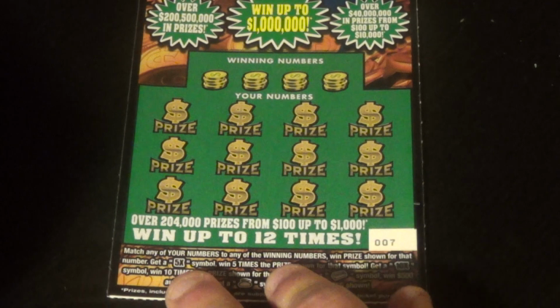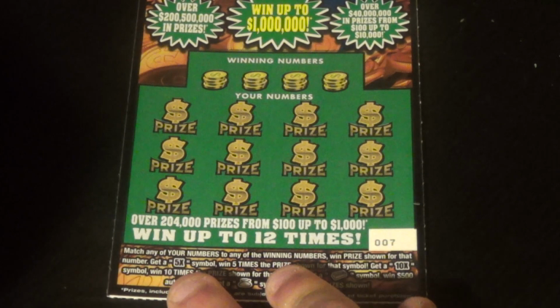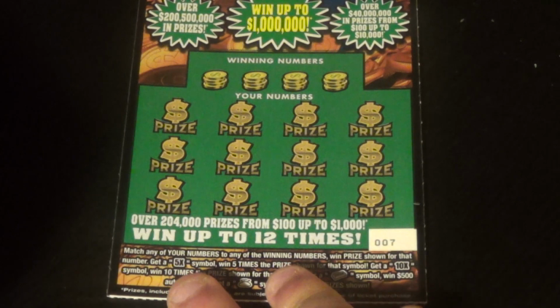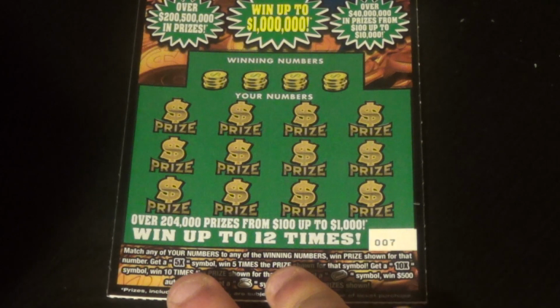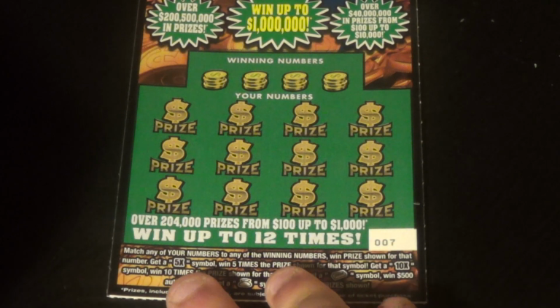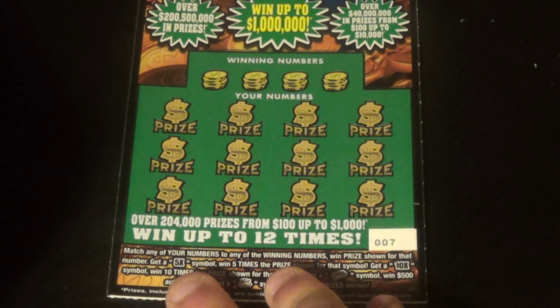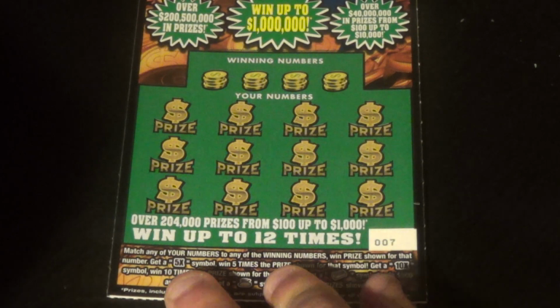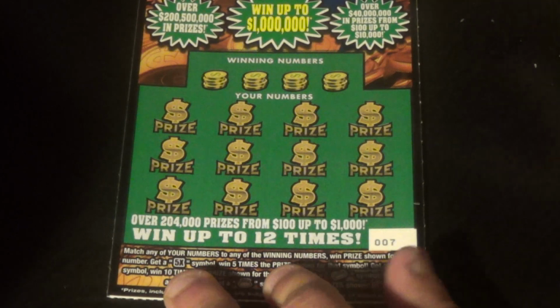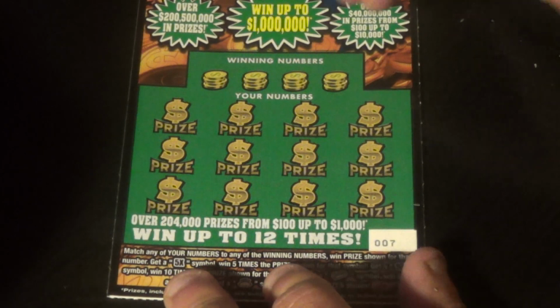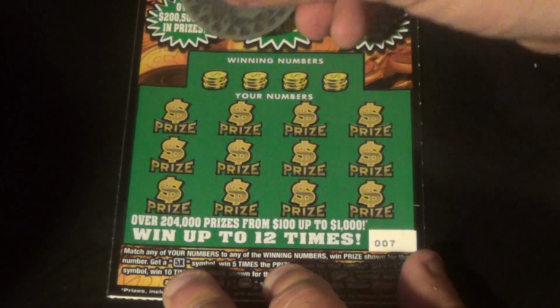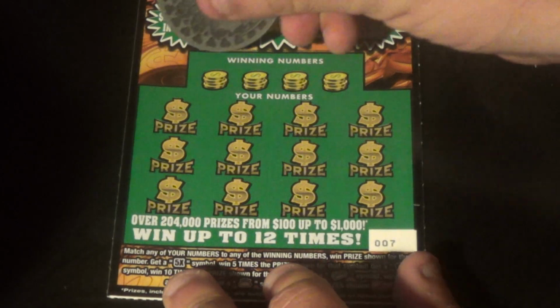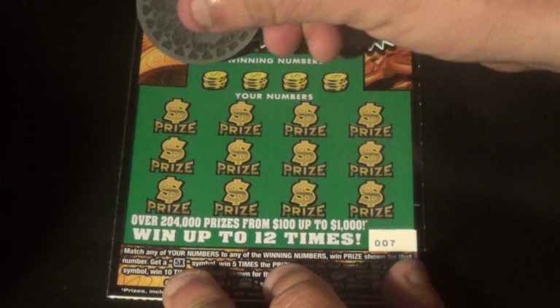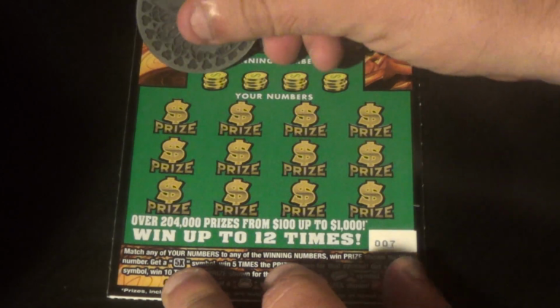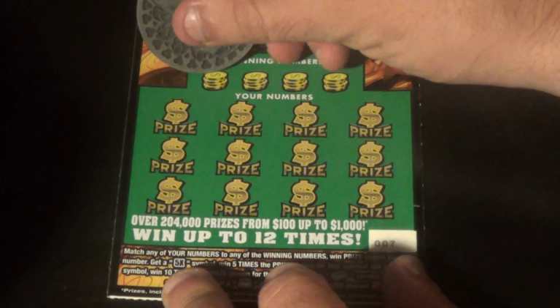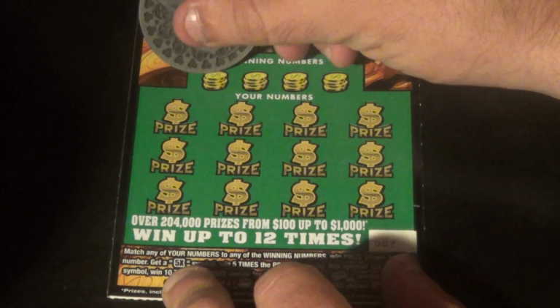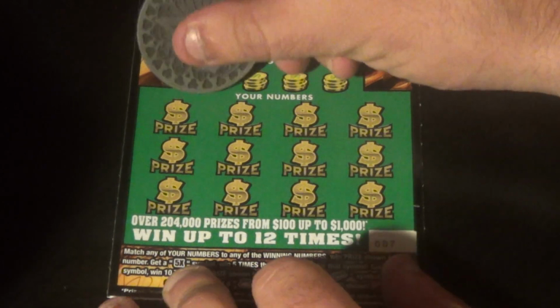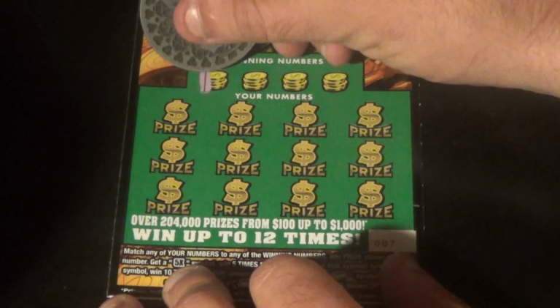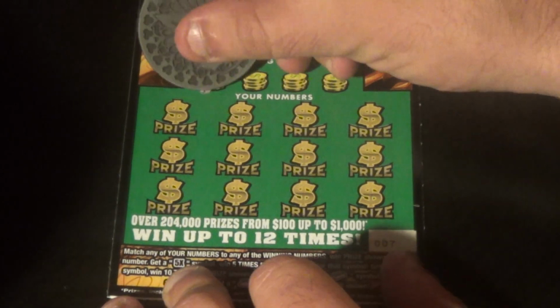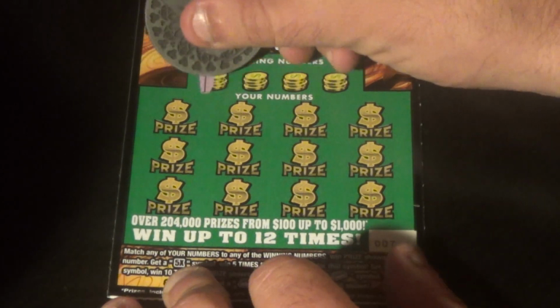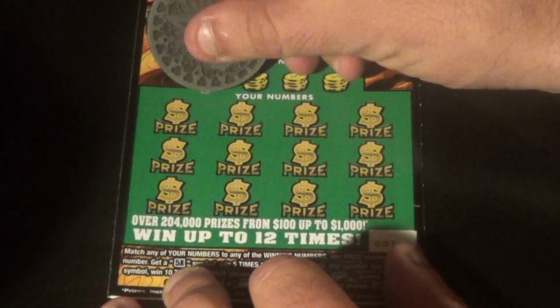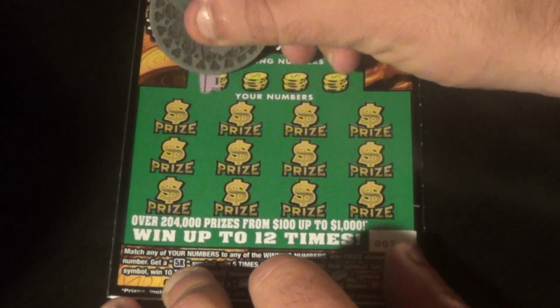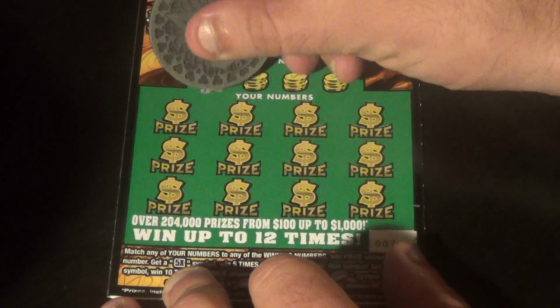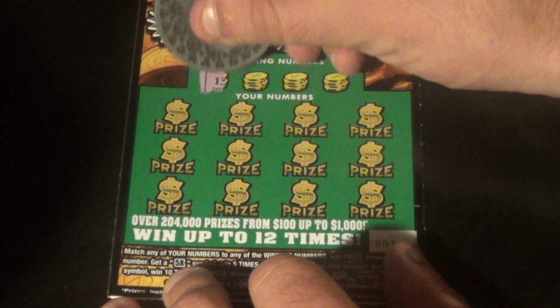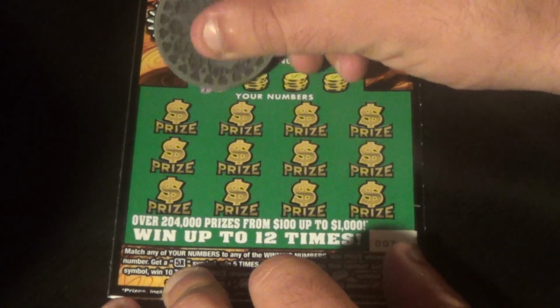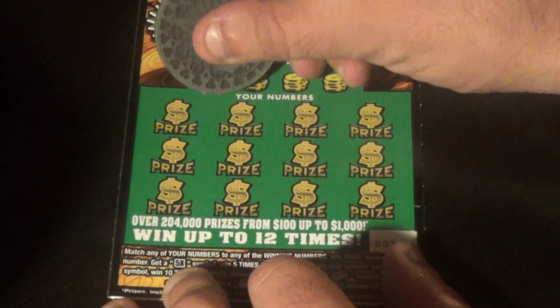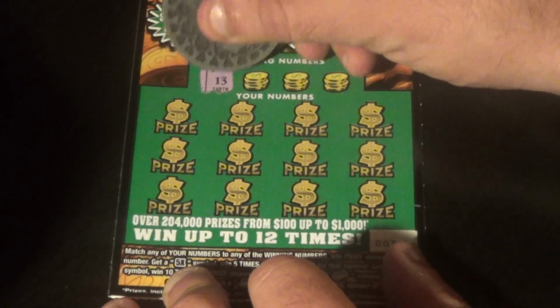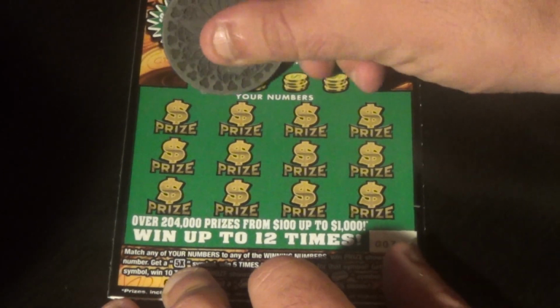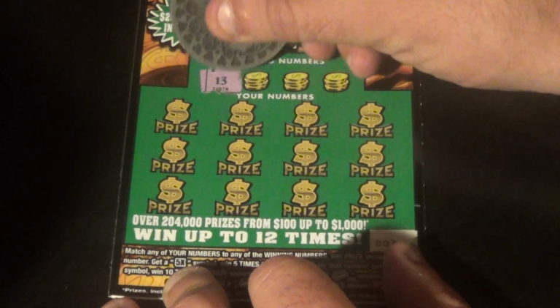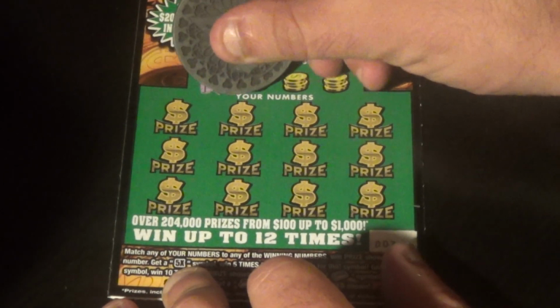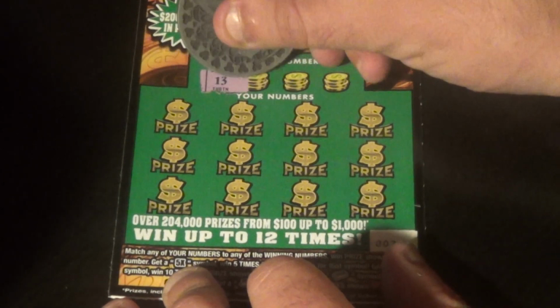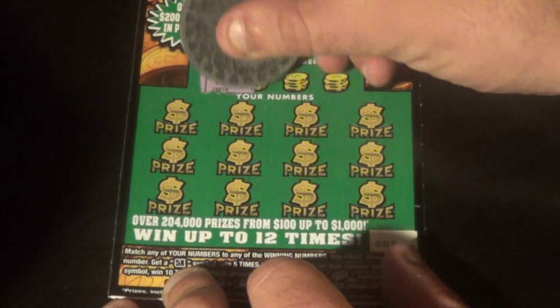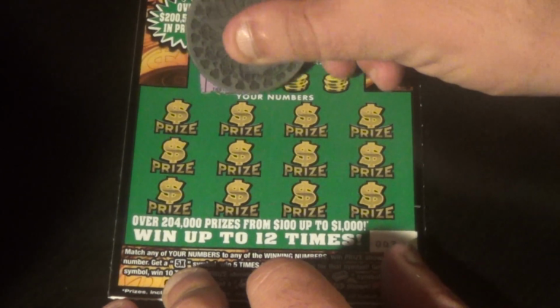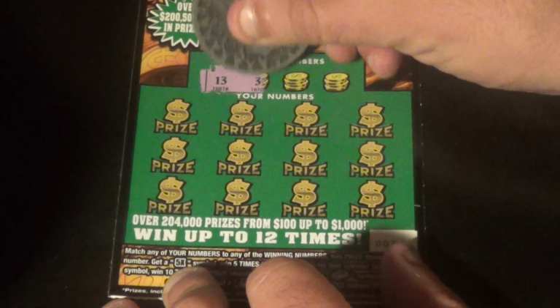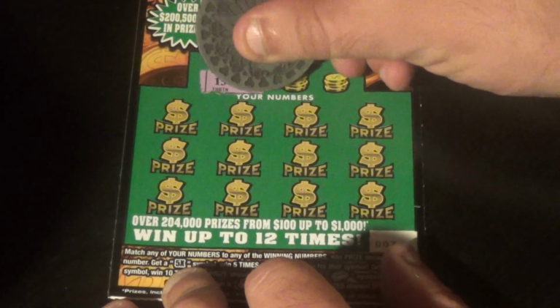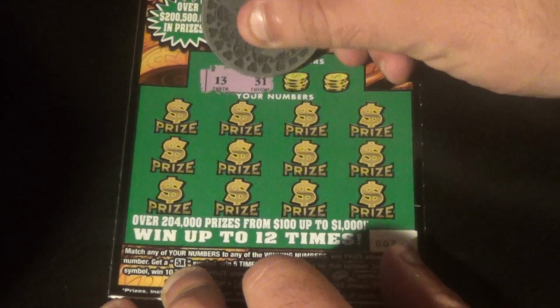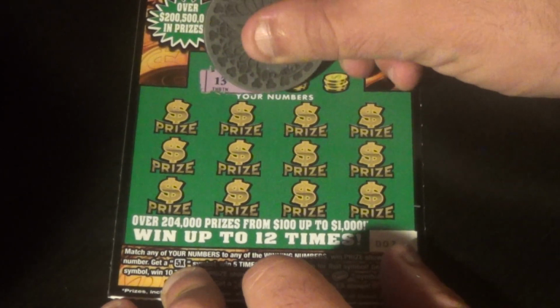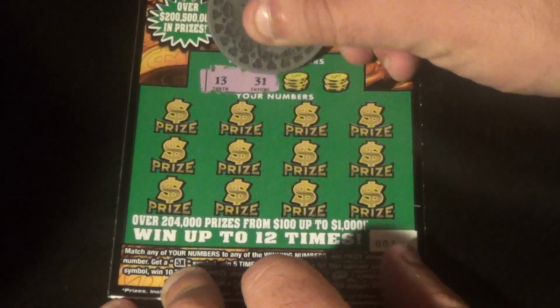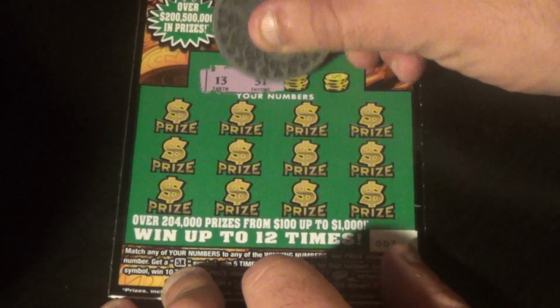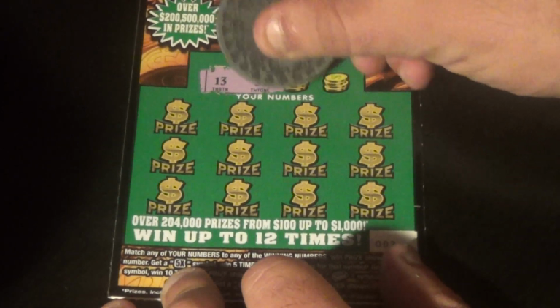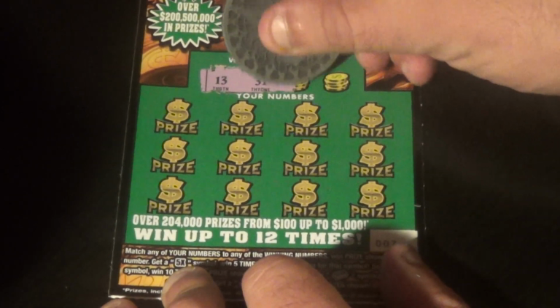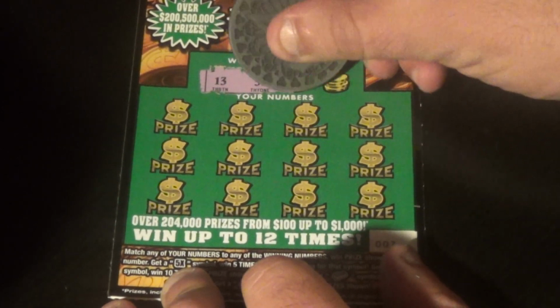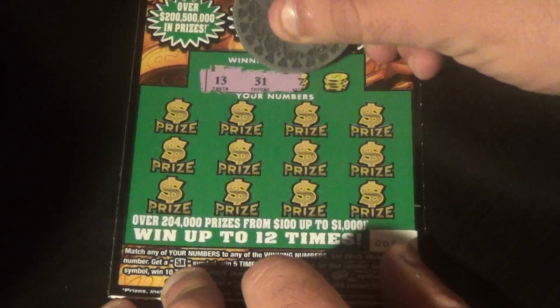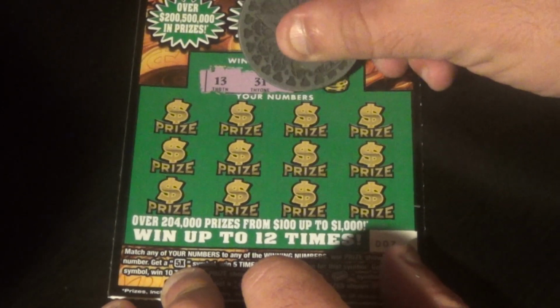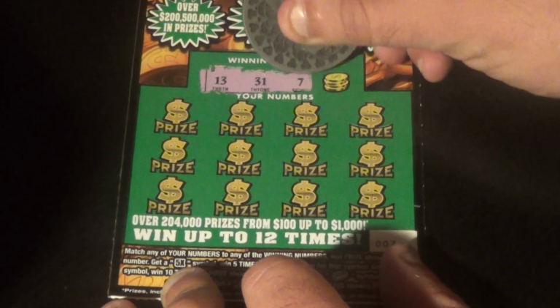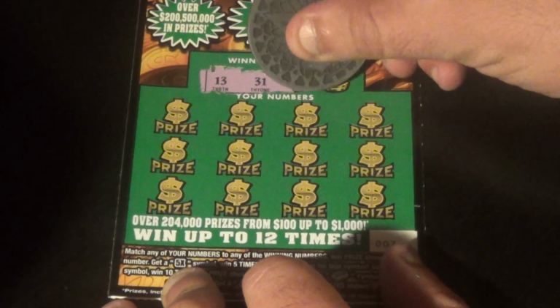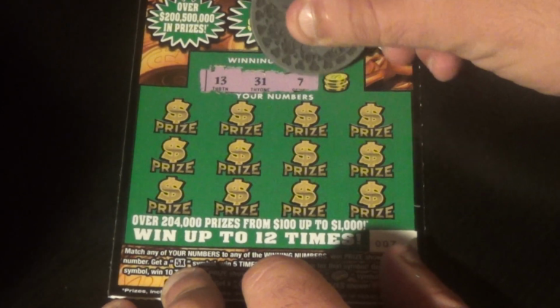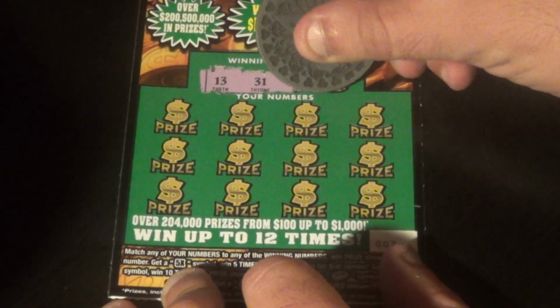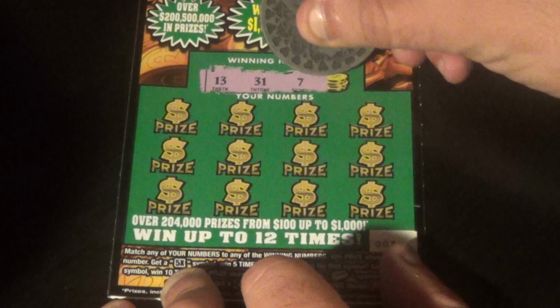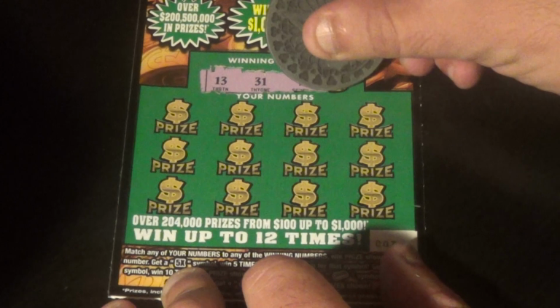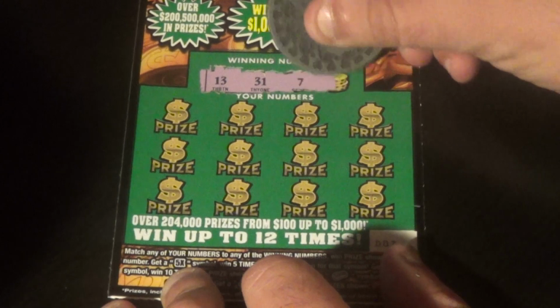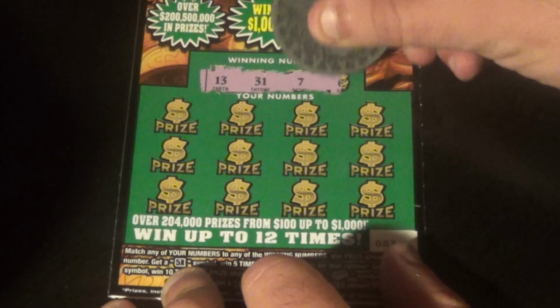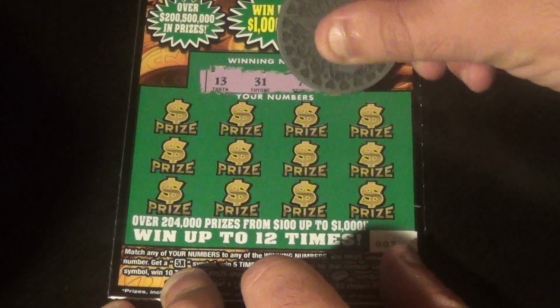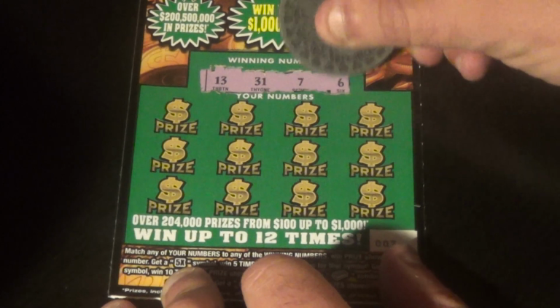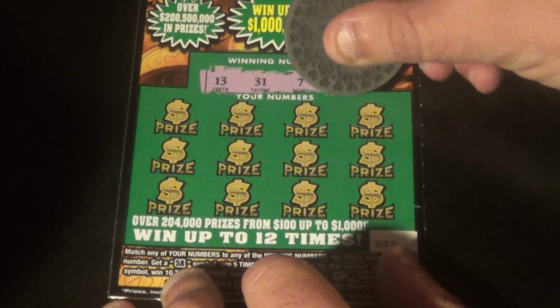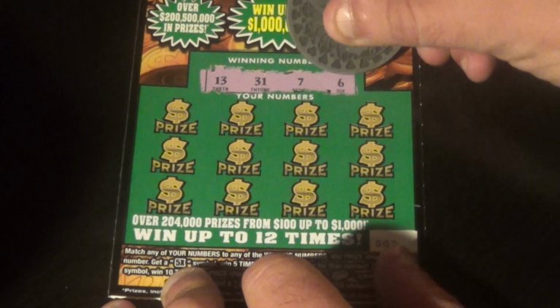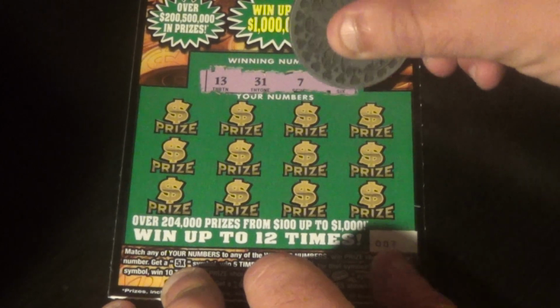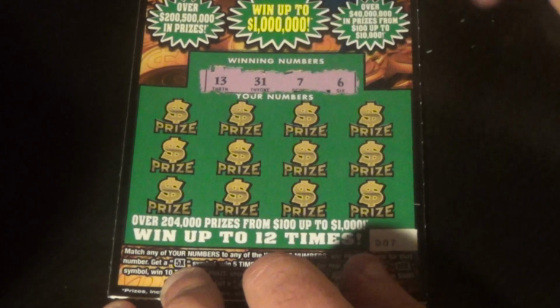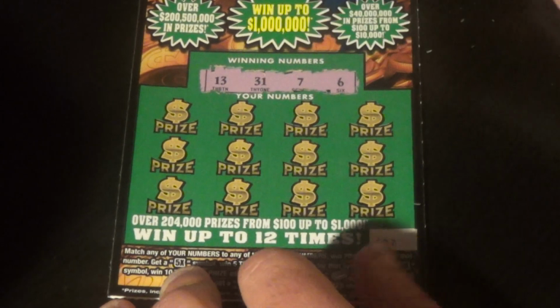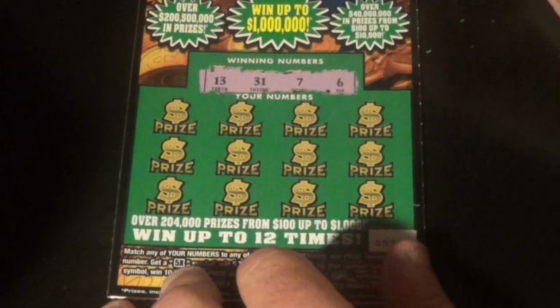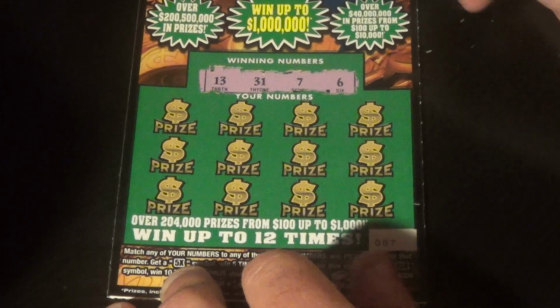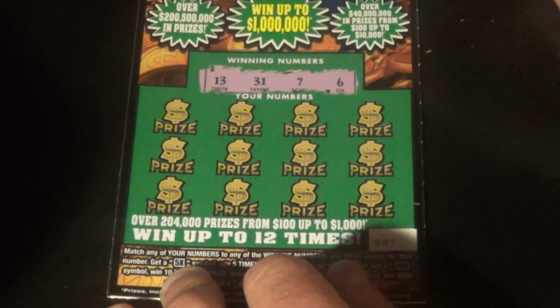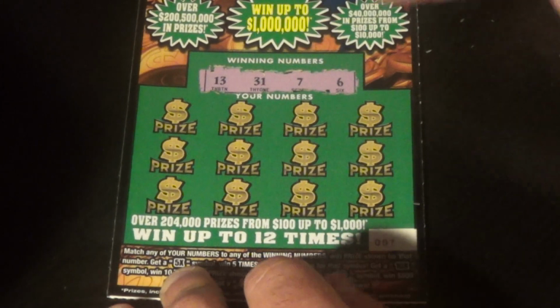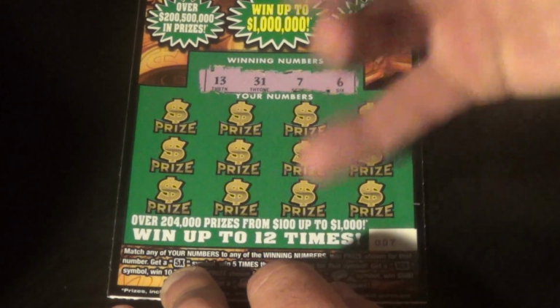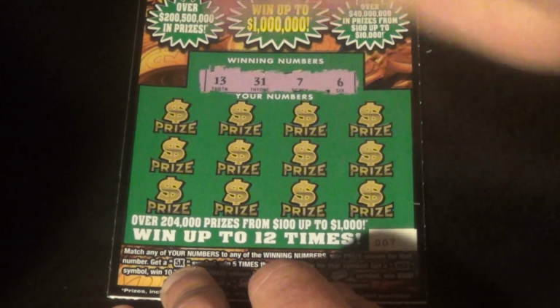And this last ticket is ticket 007. And we have a 13, 31, 7, and a 6.